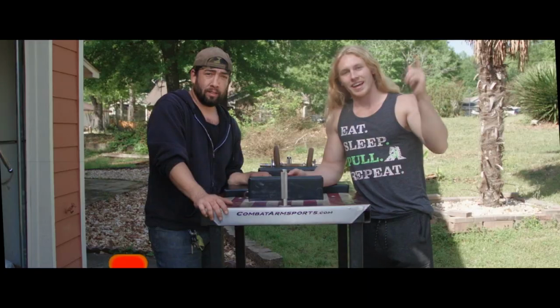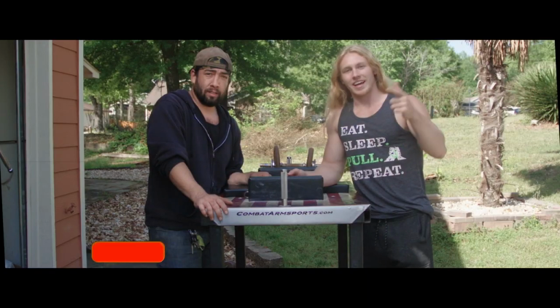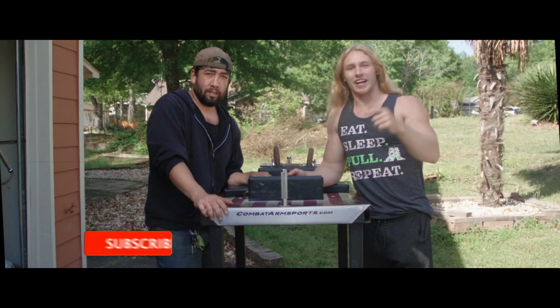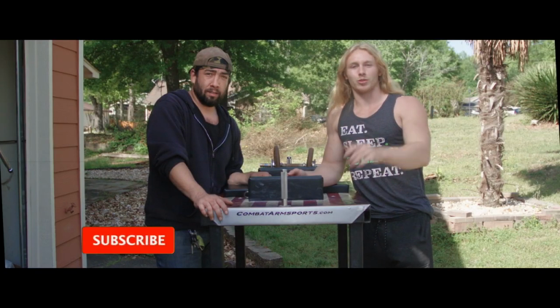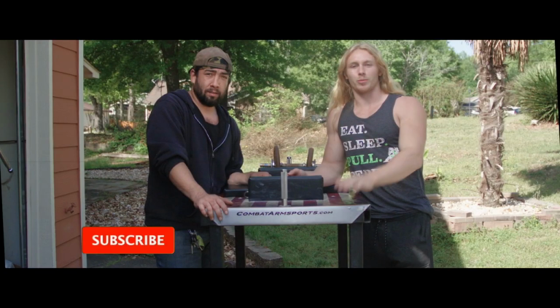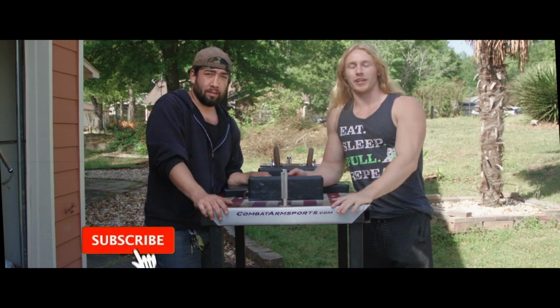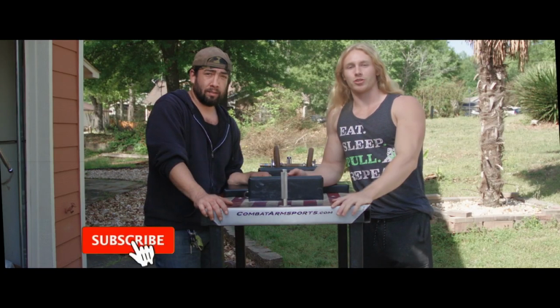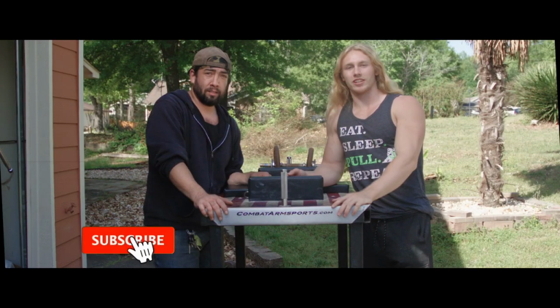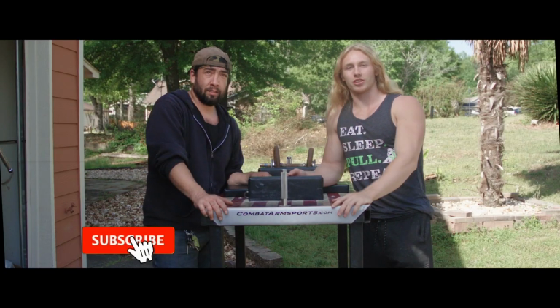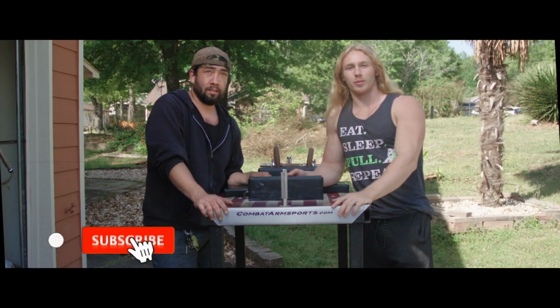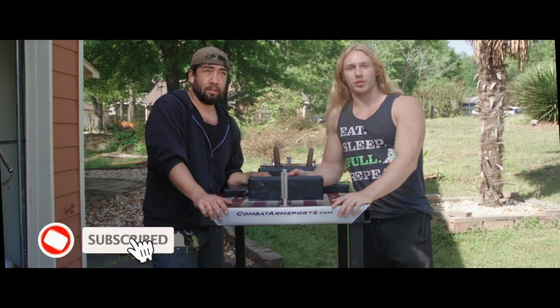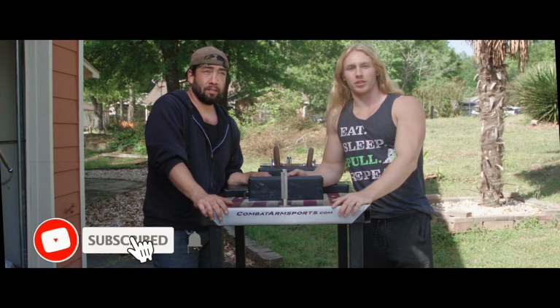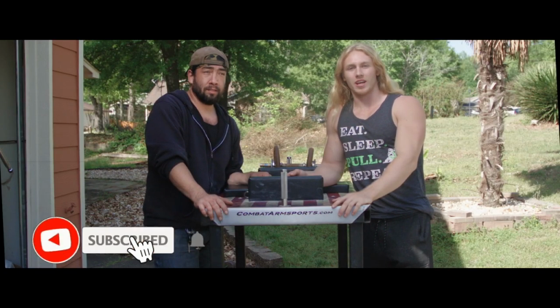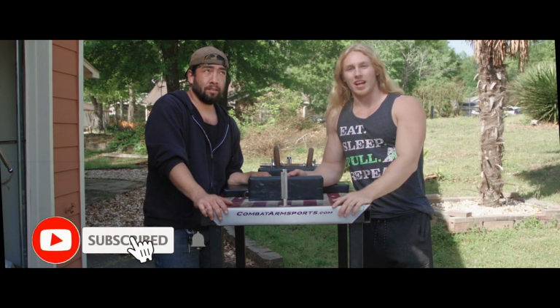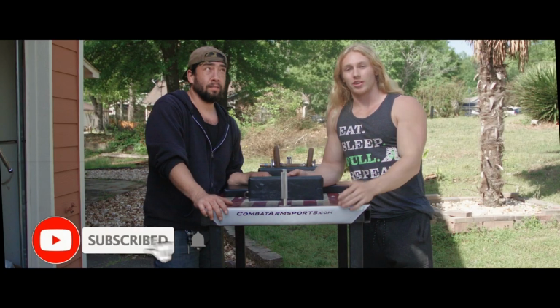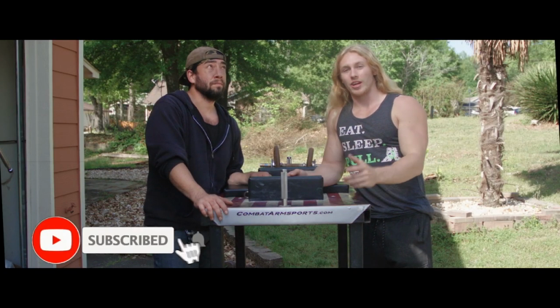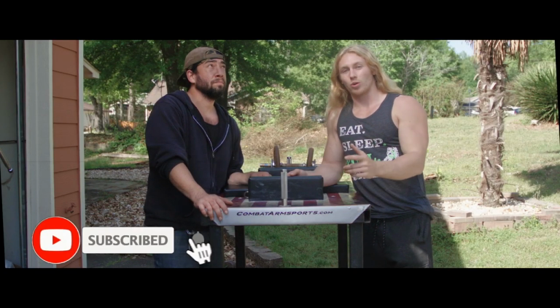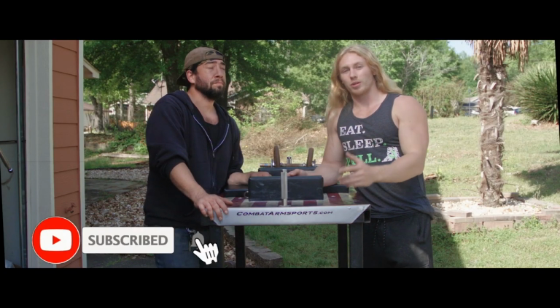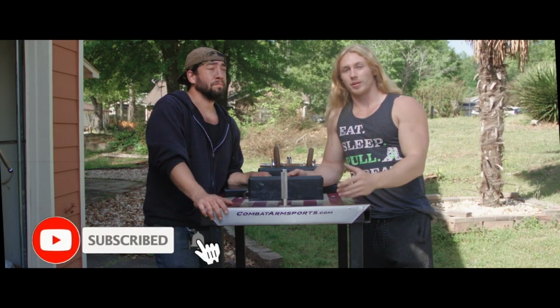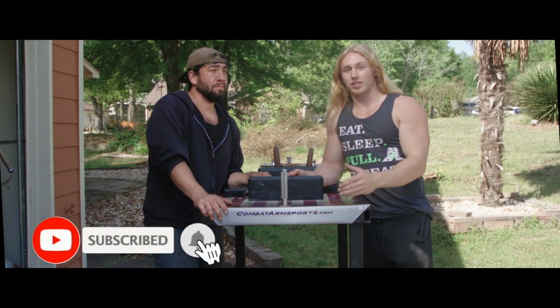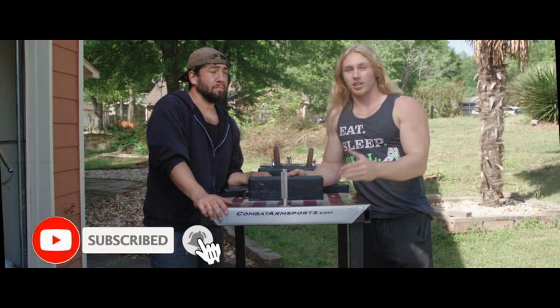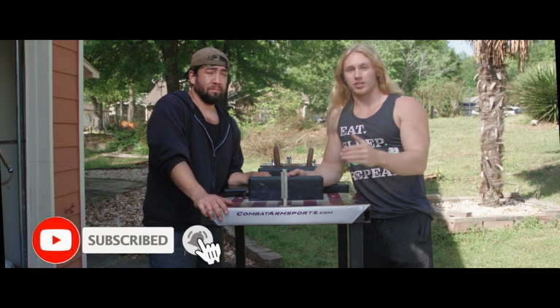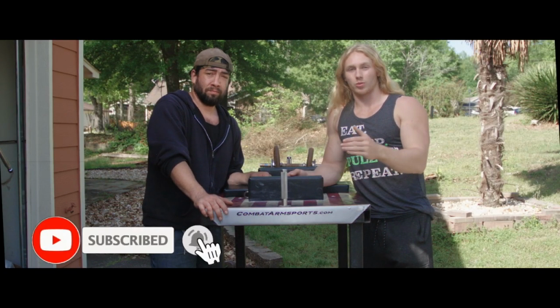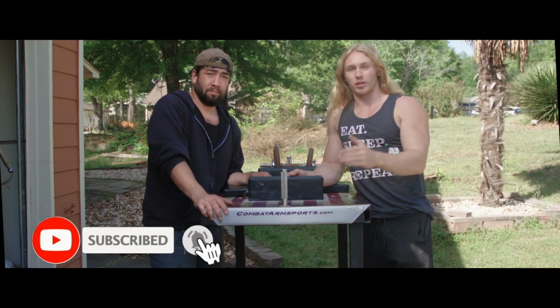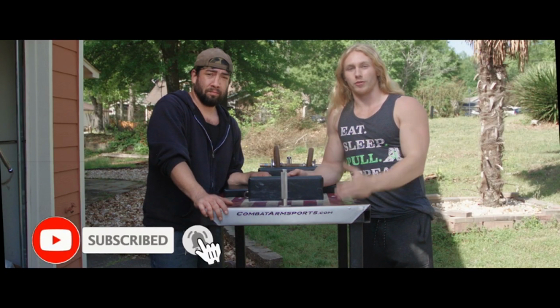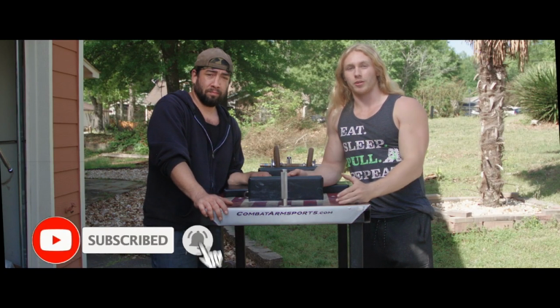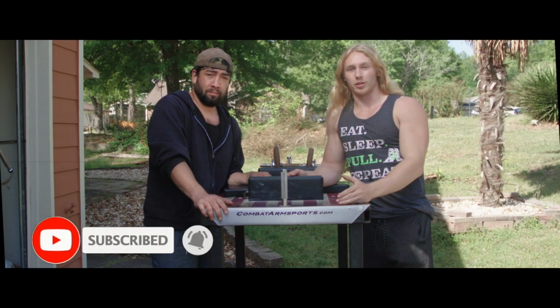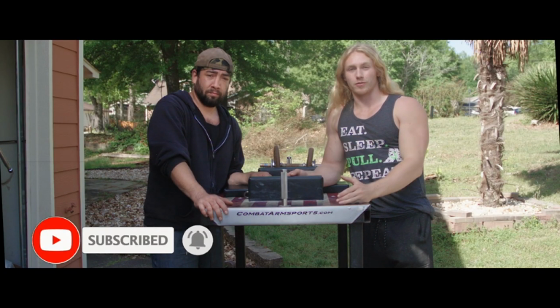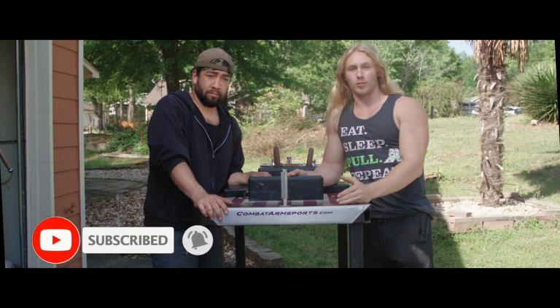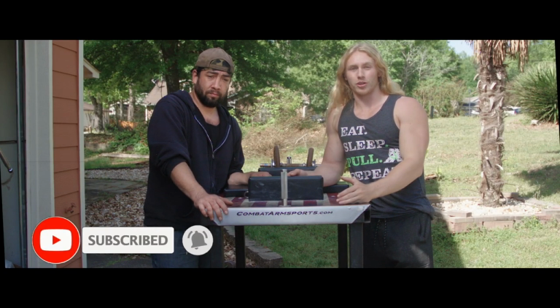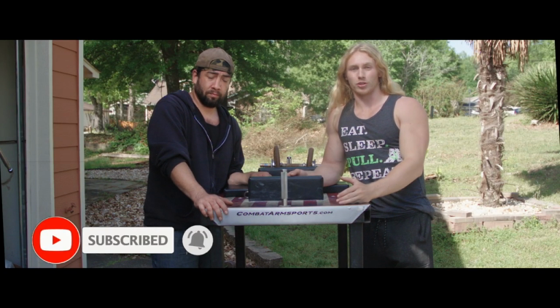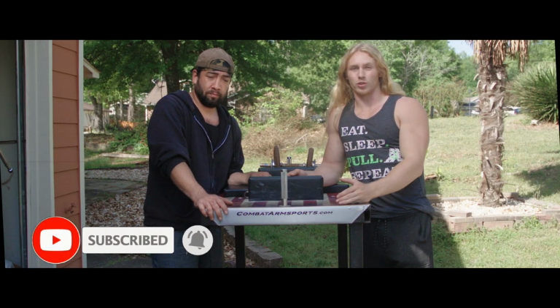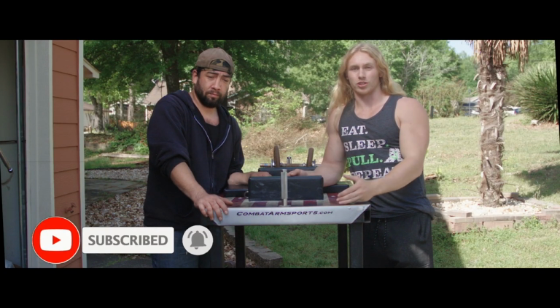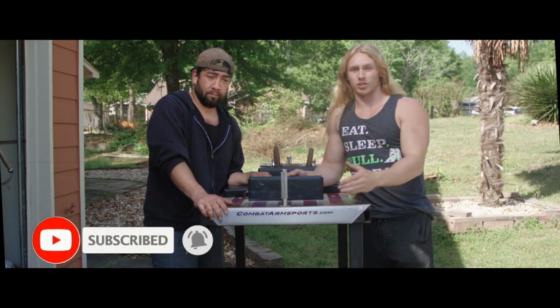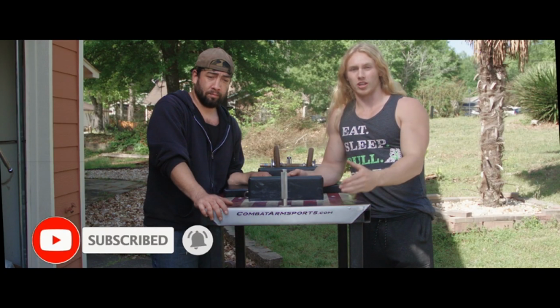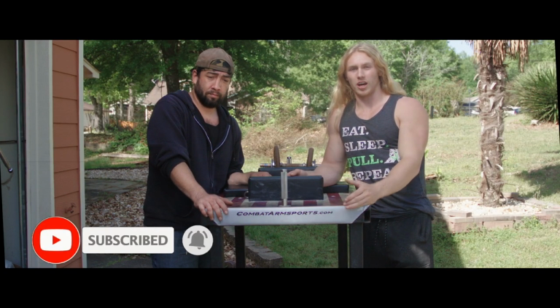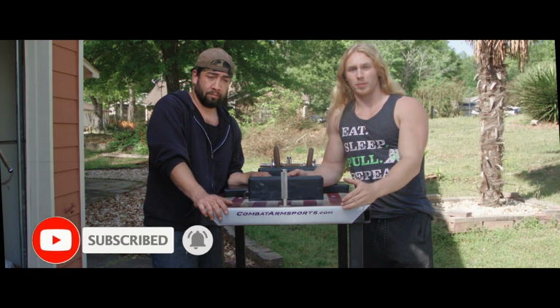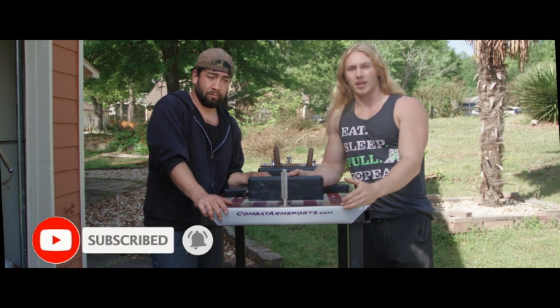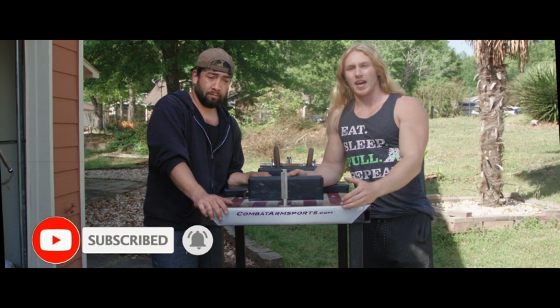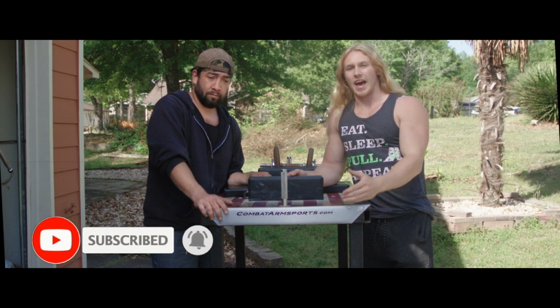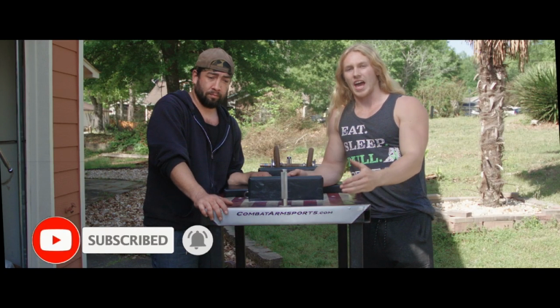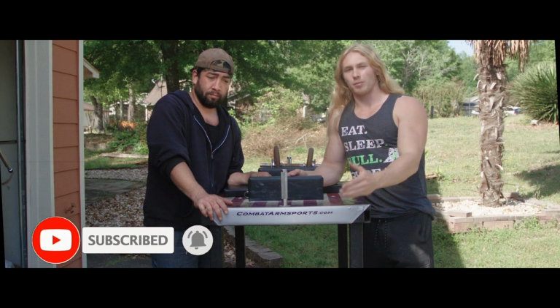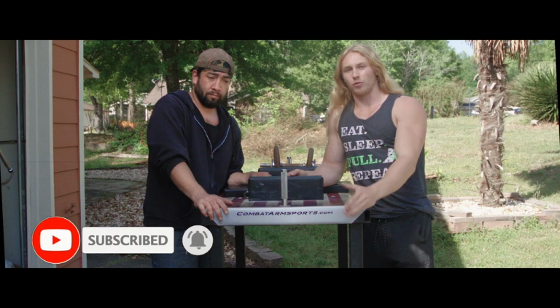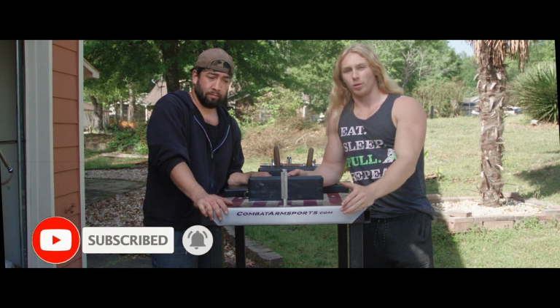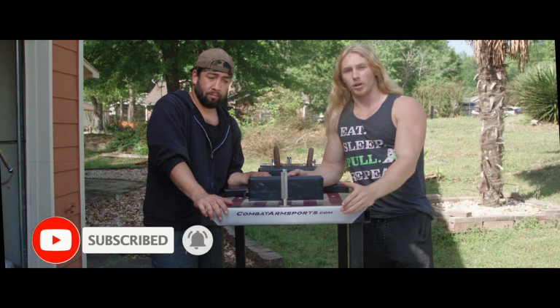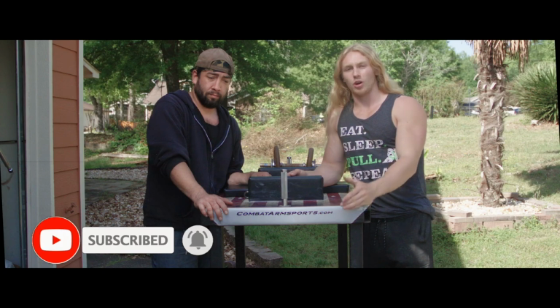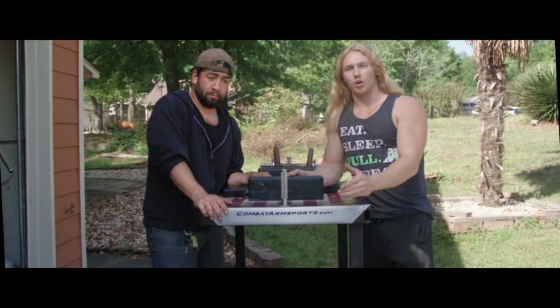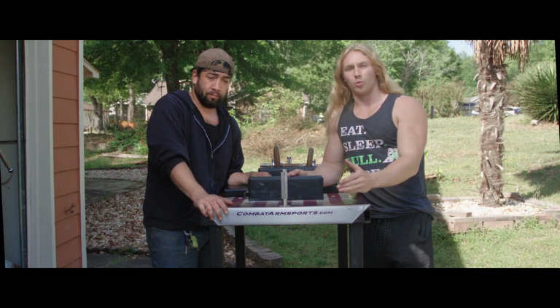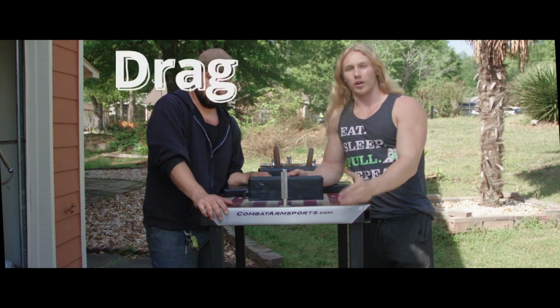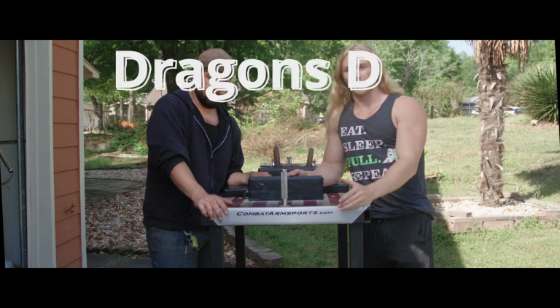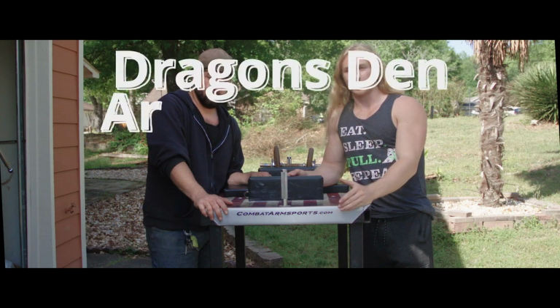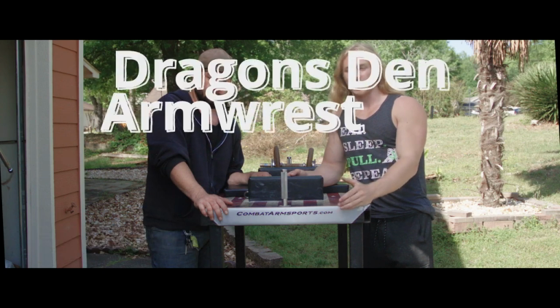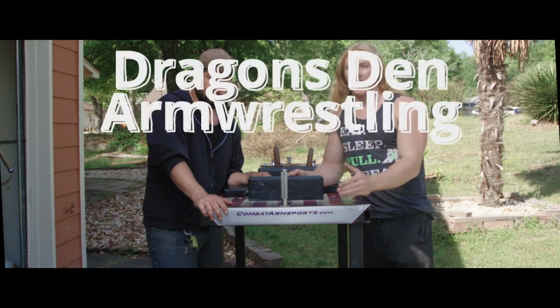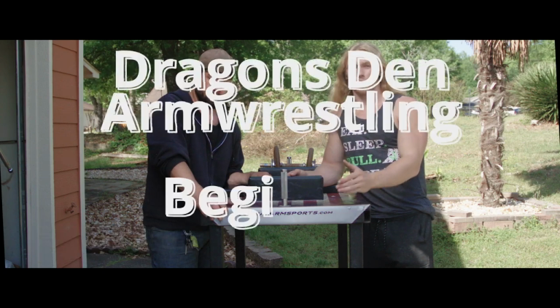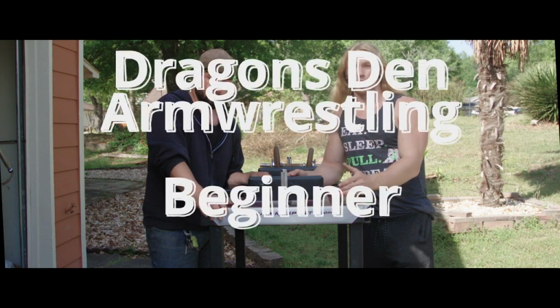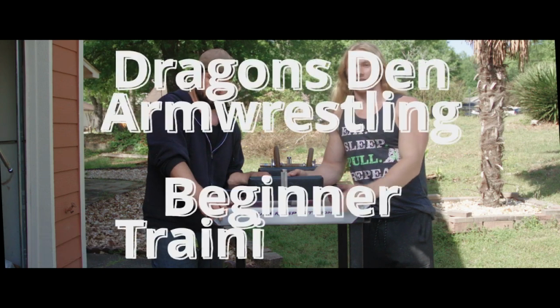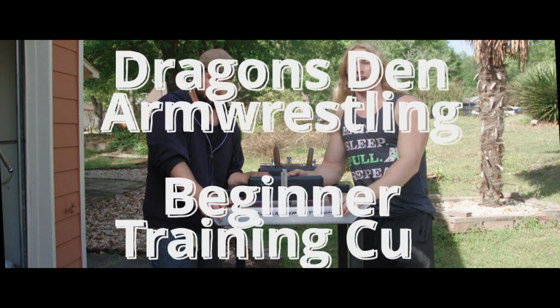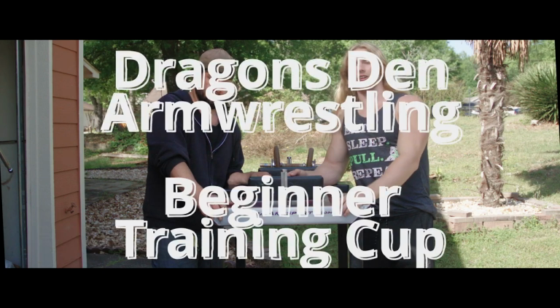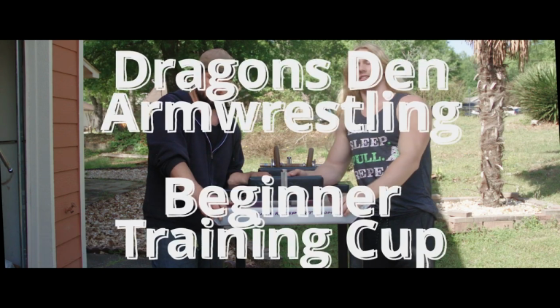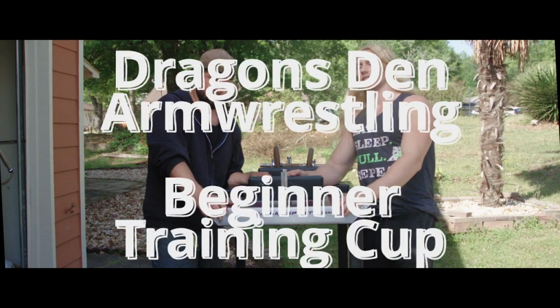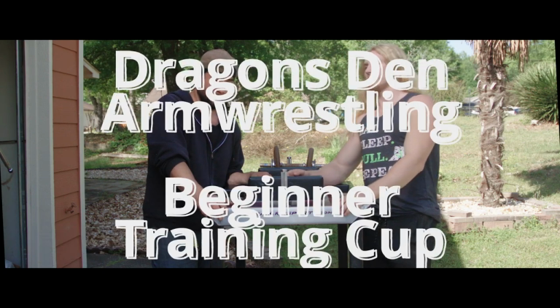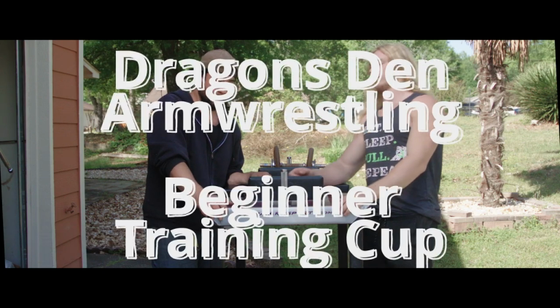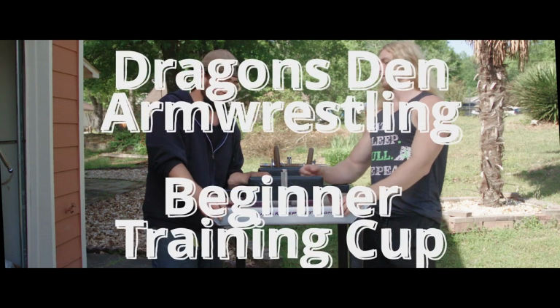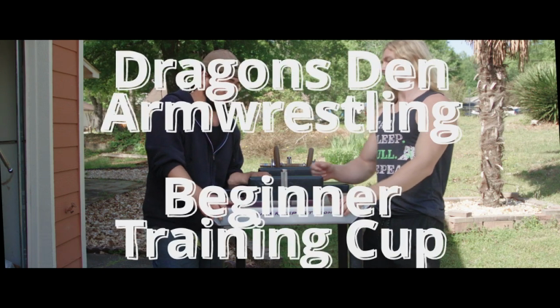Hey guys, welcome back to Dragons in arm wrestling. Today we're going to be discussing one of the fundamentals of arm wrestling, which is cup — how to perform it, what it is, and how to work it out.